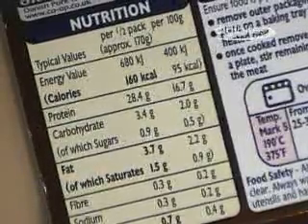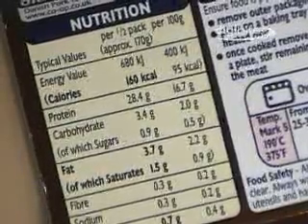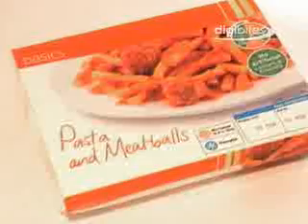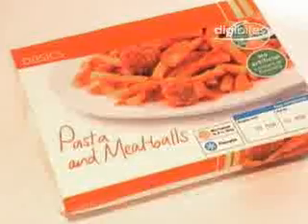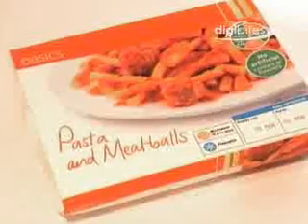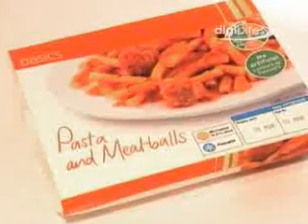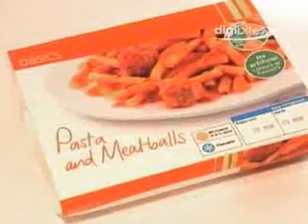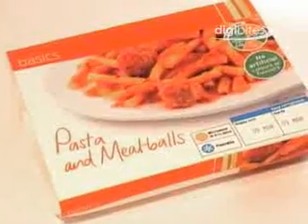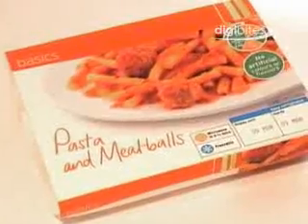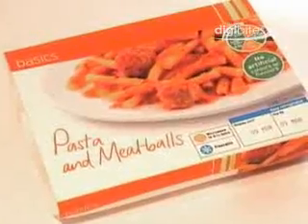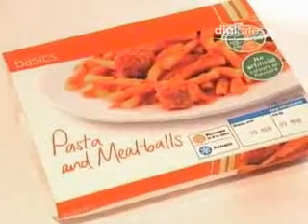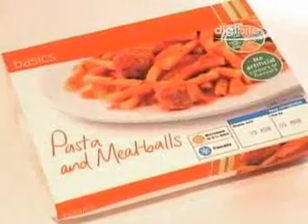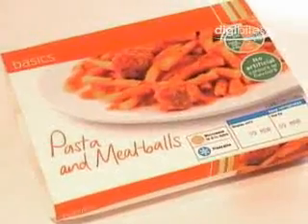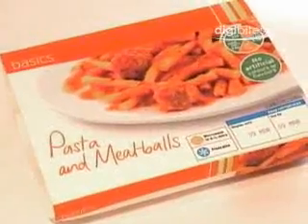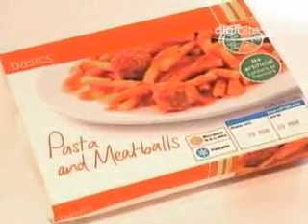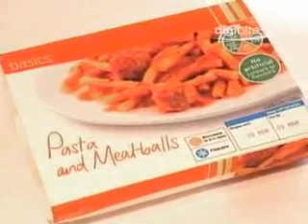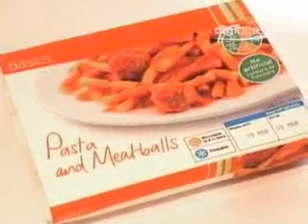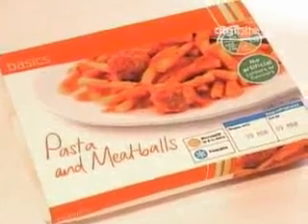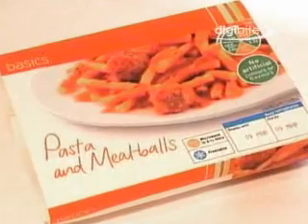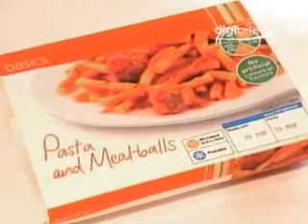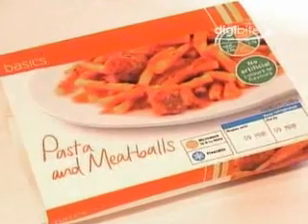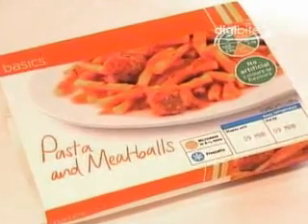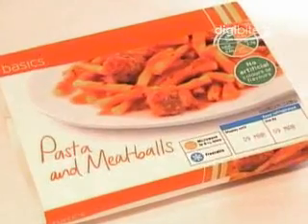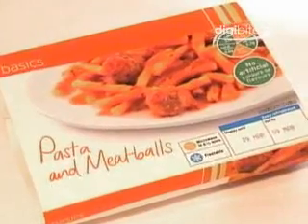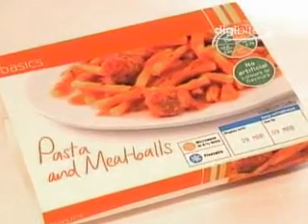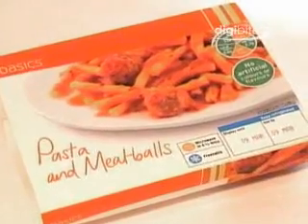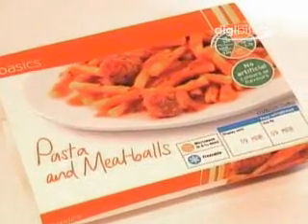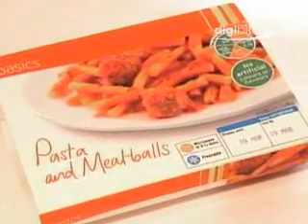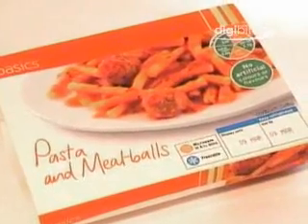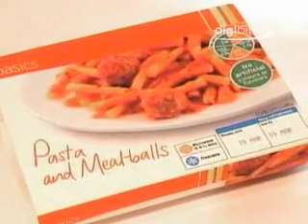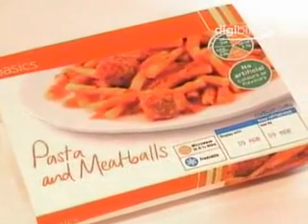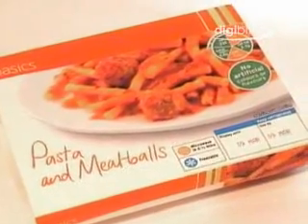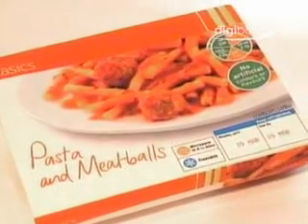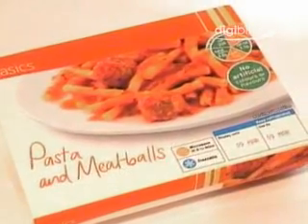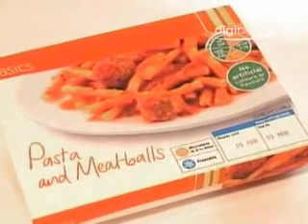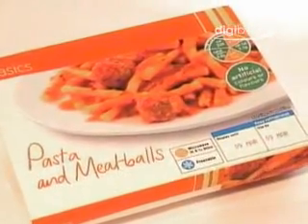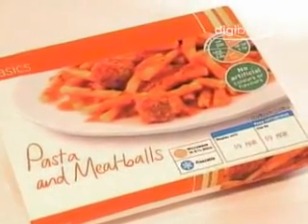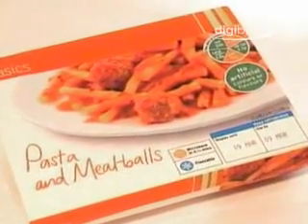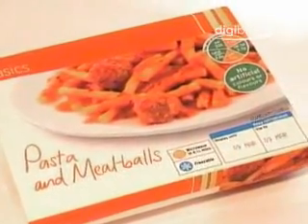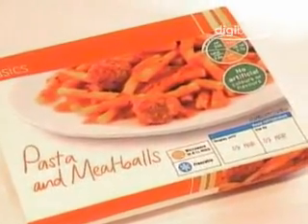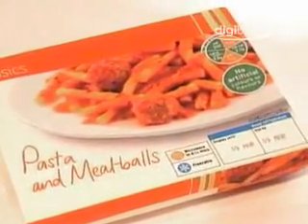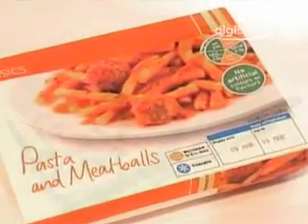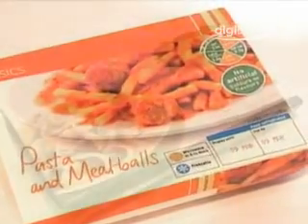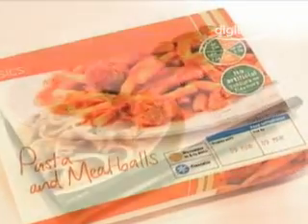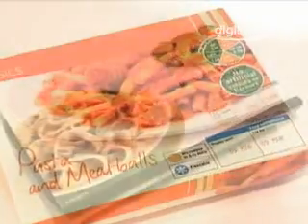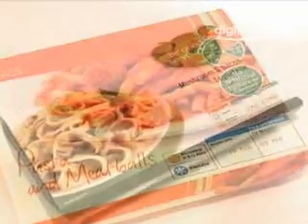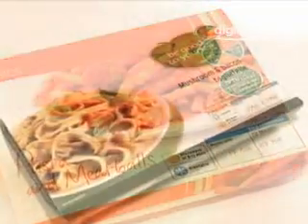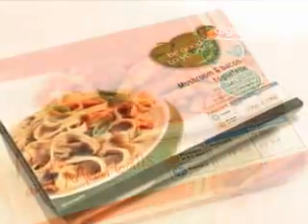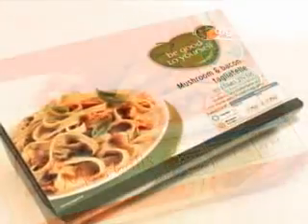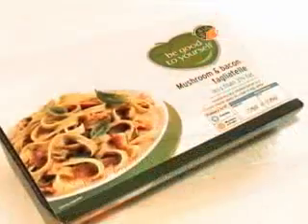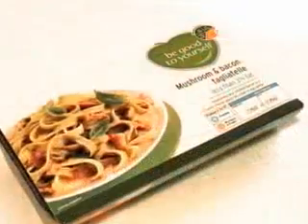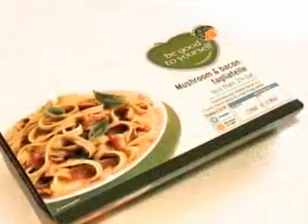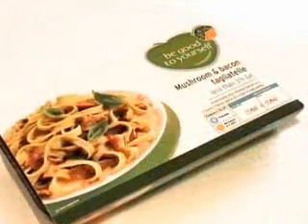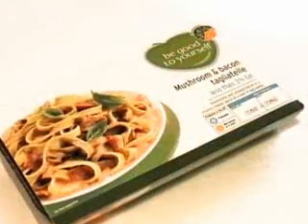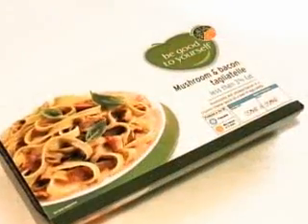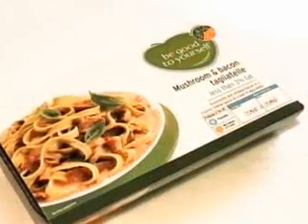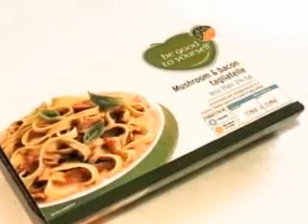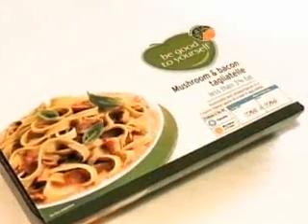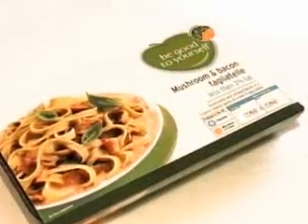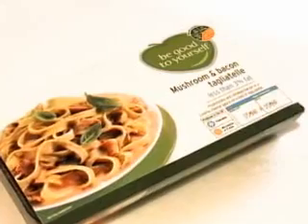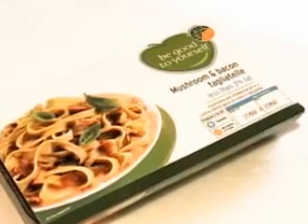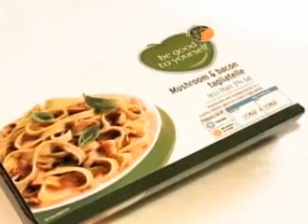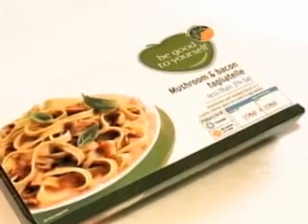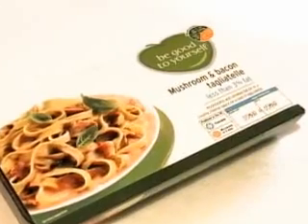The traffic light and guideline daily amount schemes aim to help you understand how food products fit into your diet and to make healthier food choices.